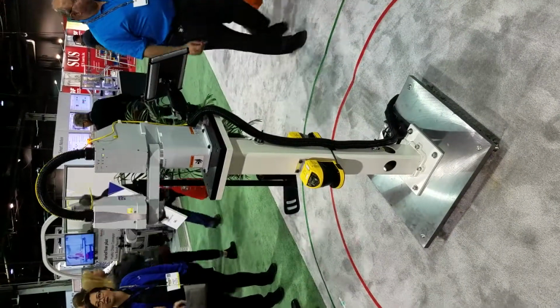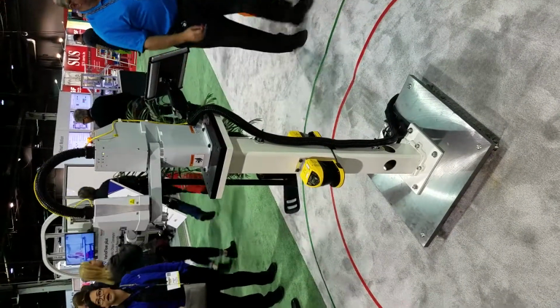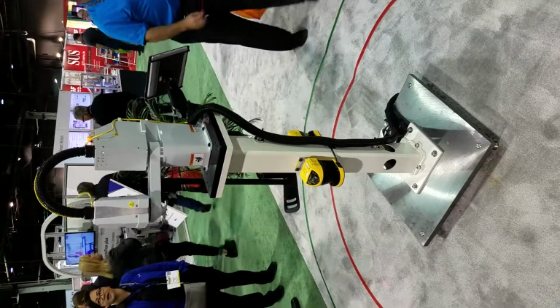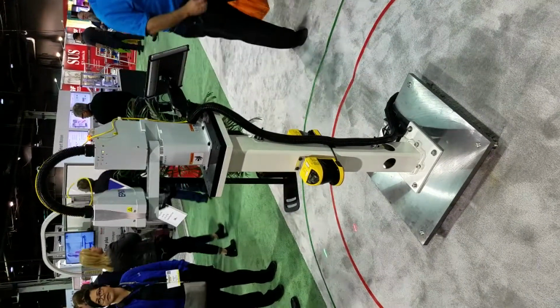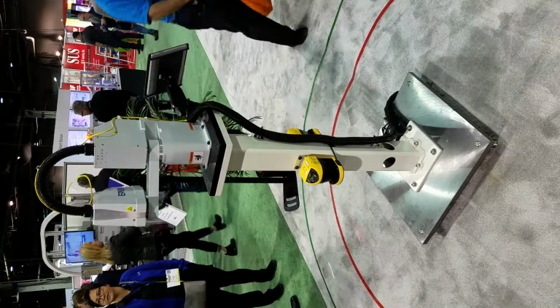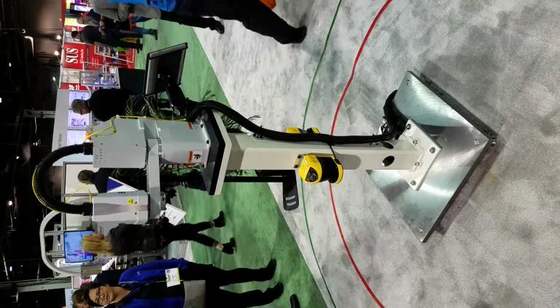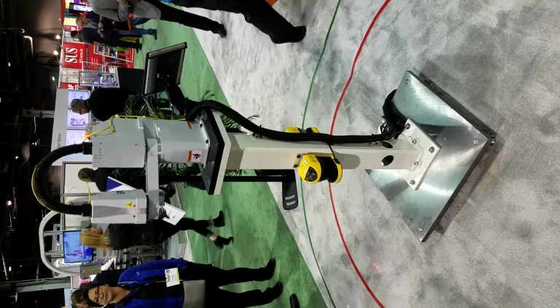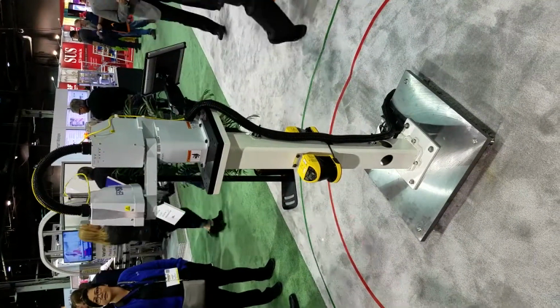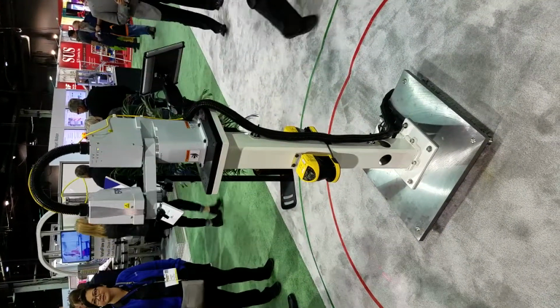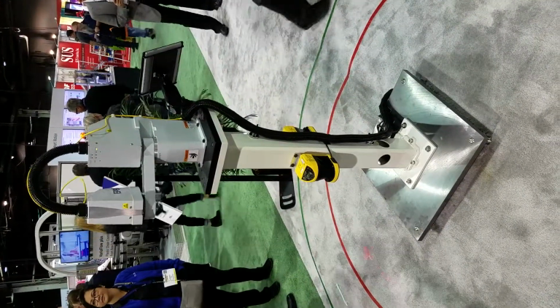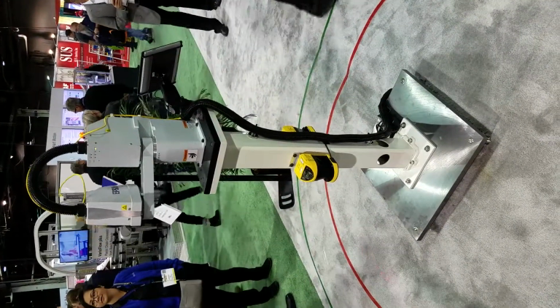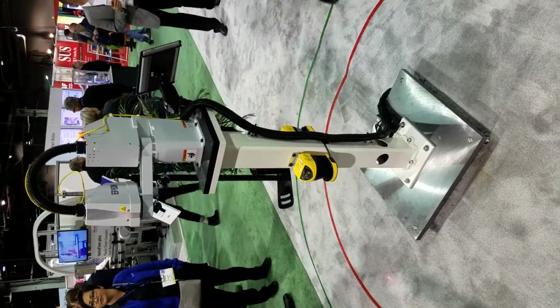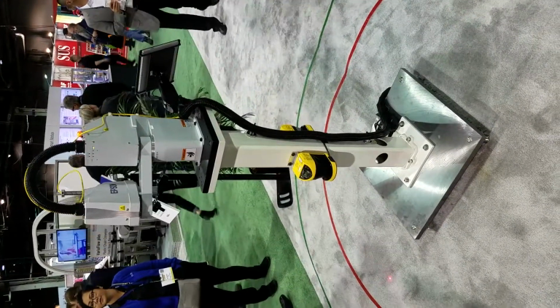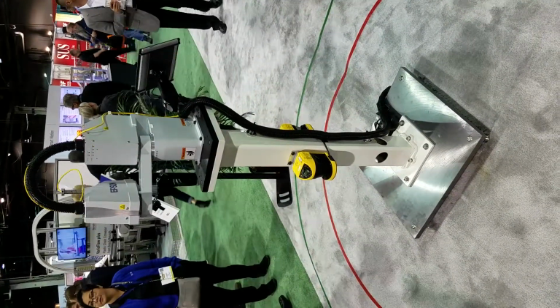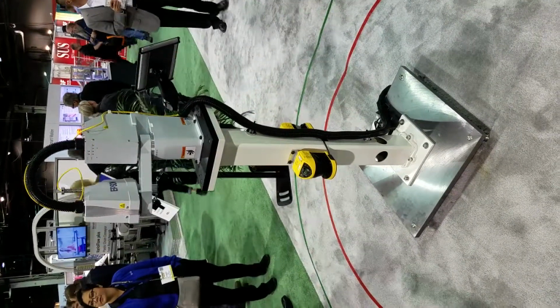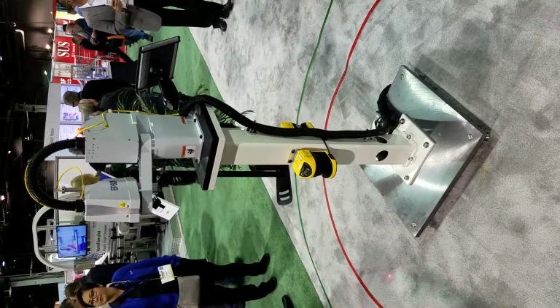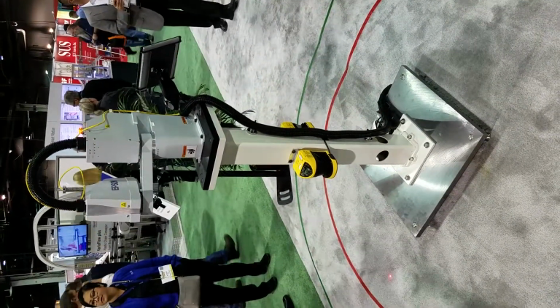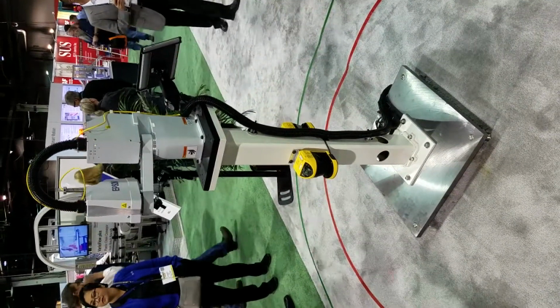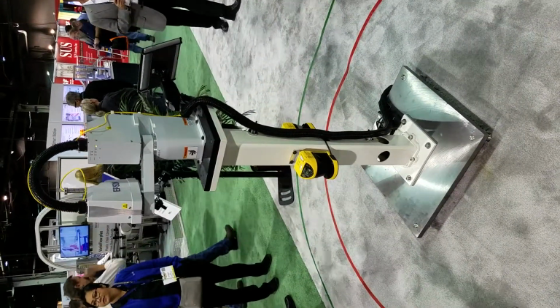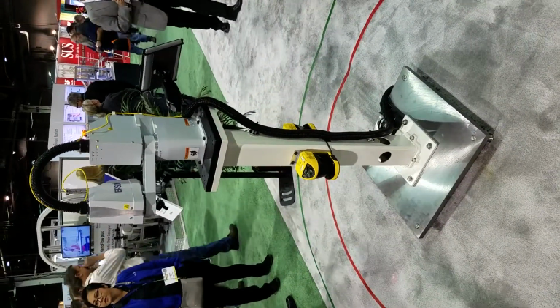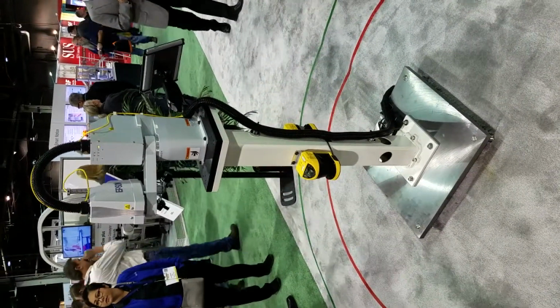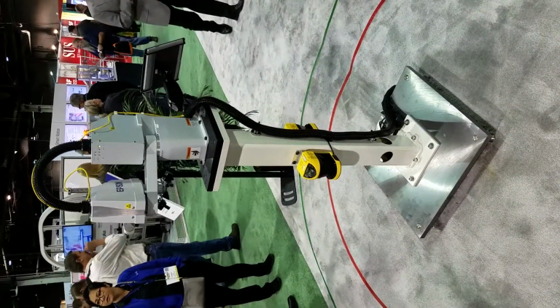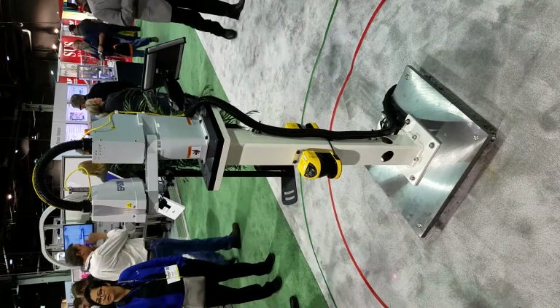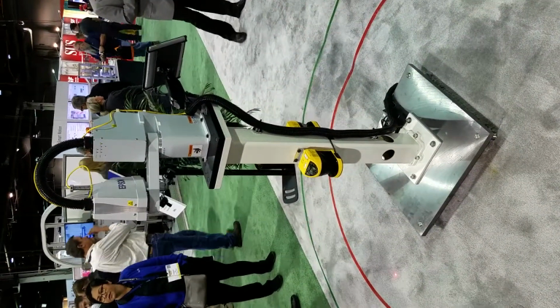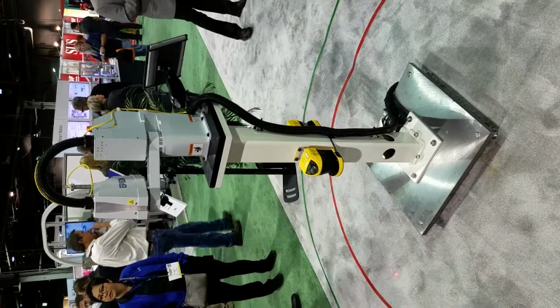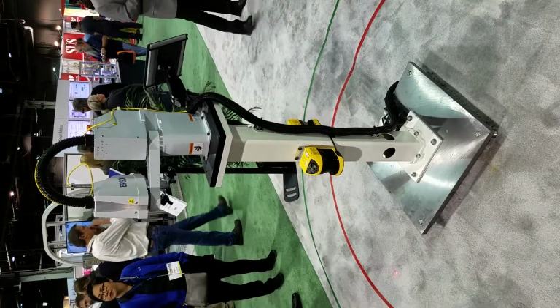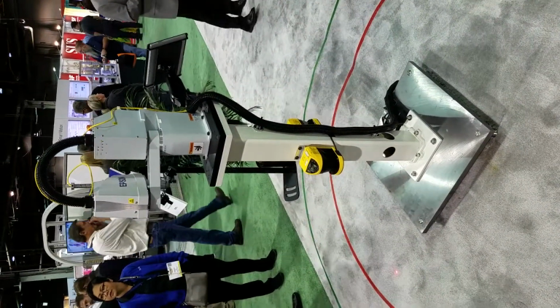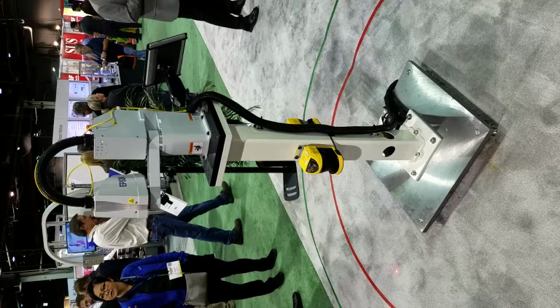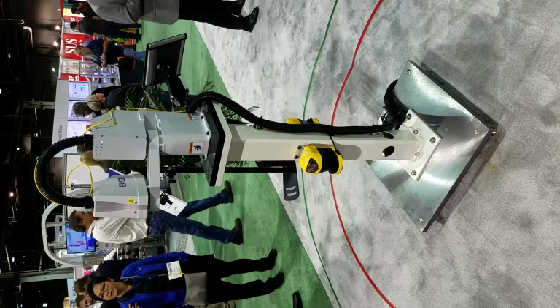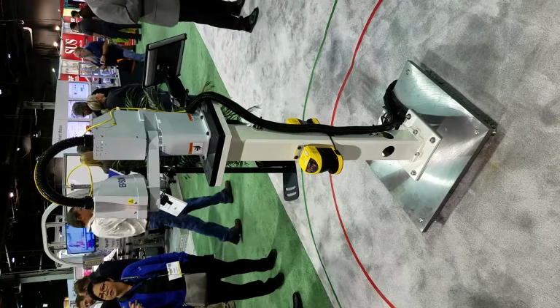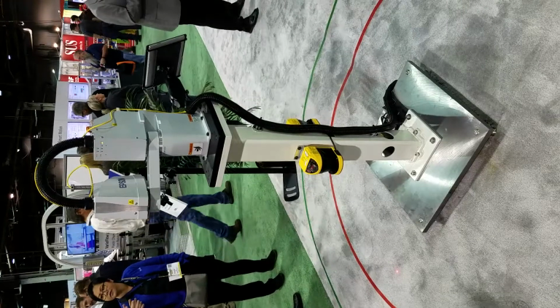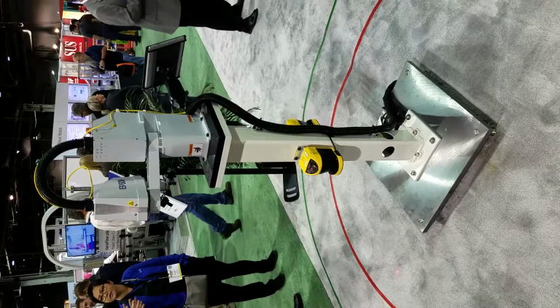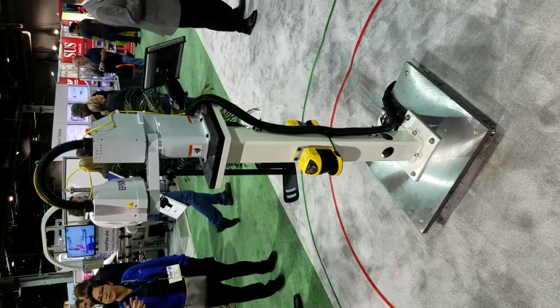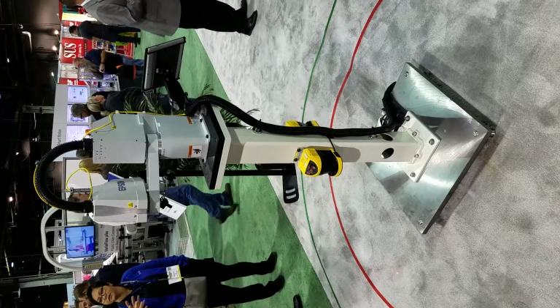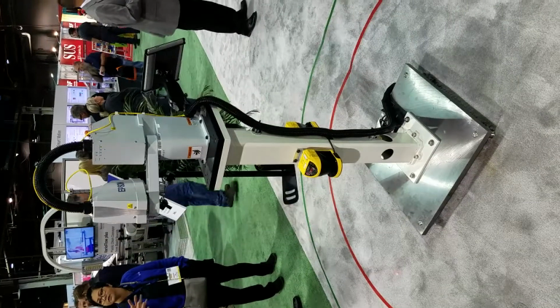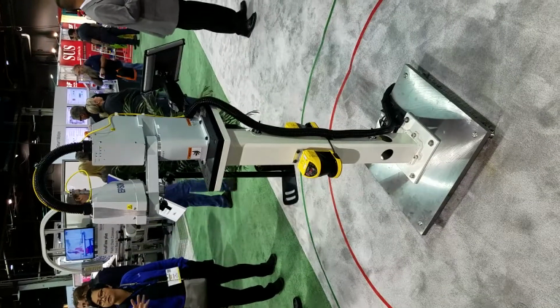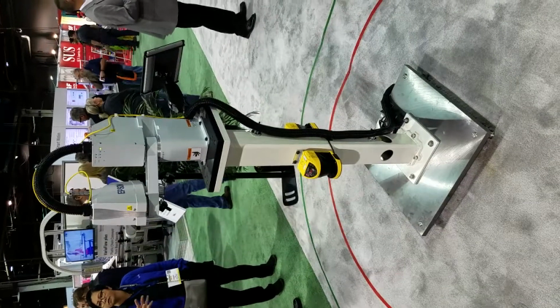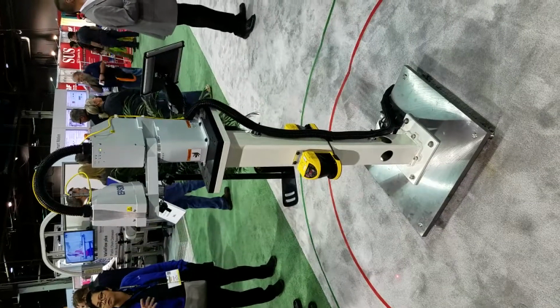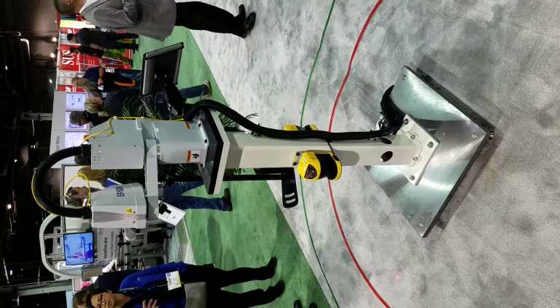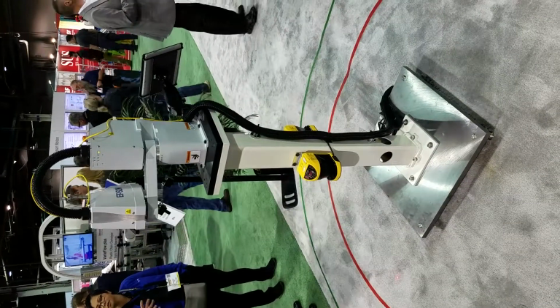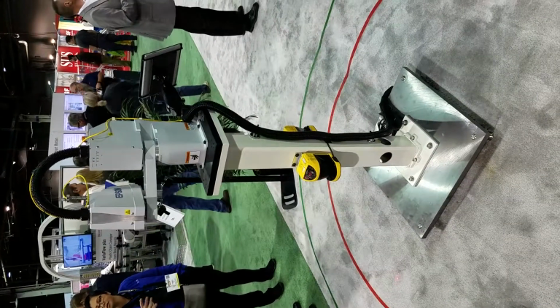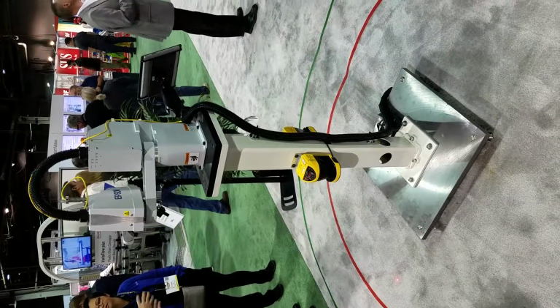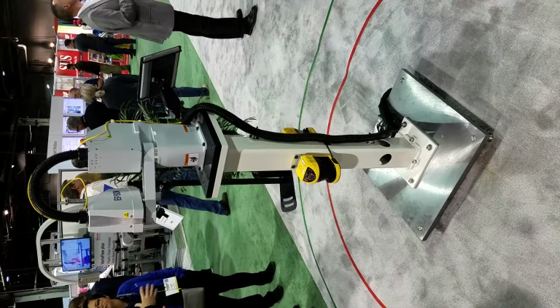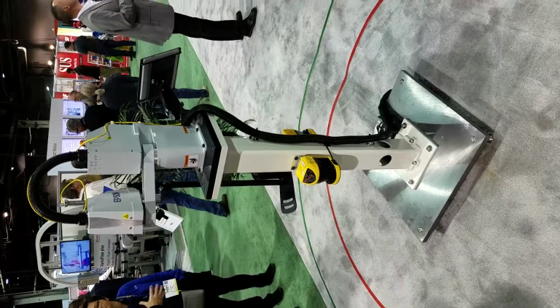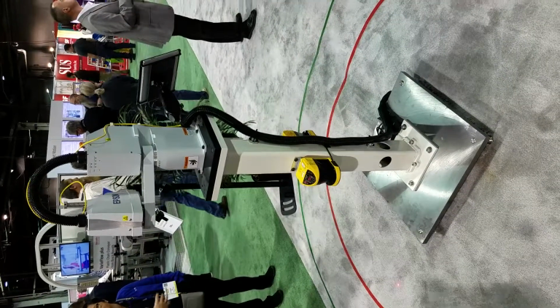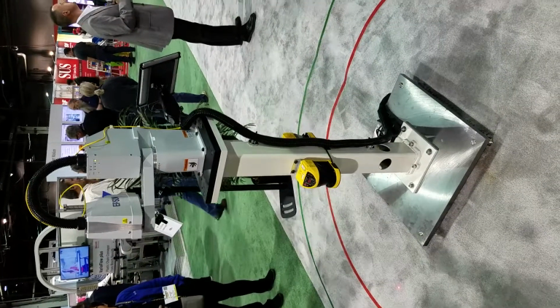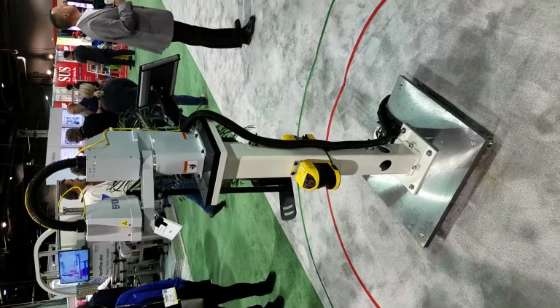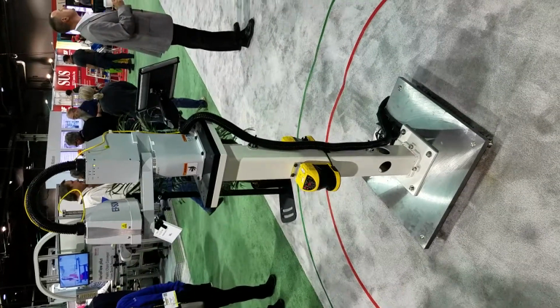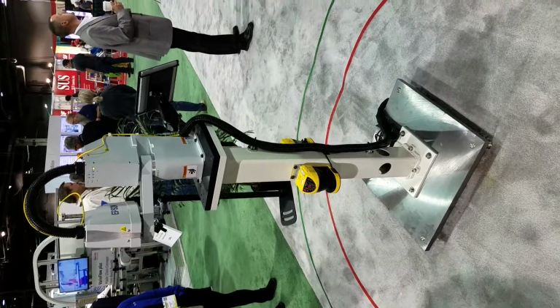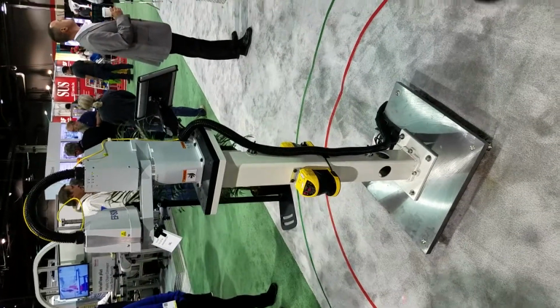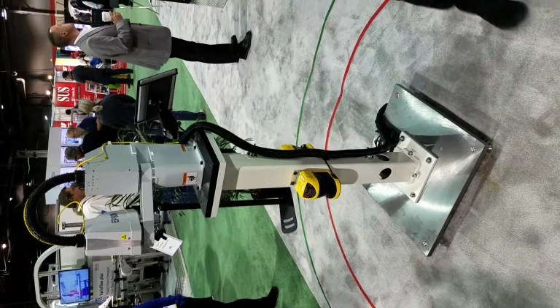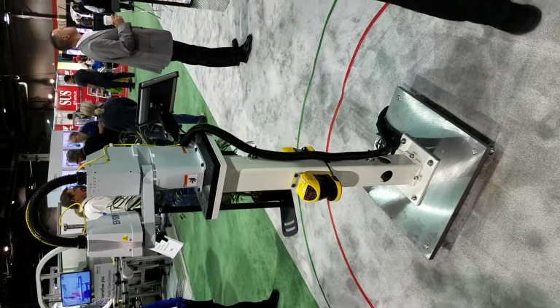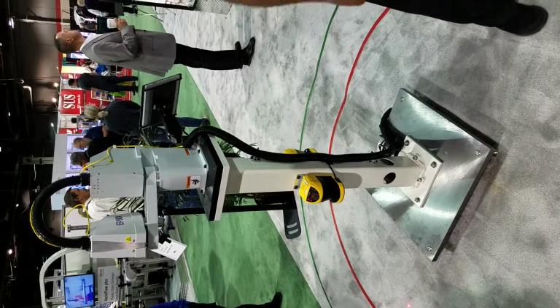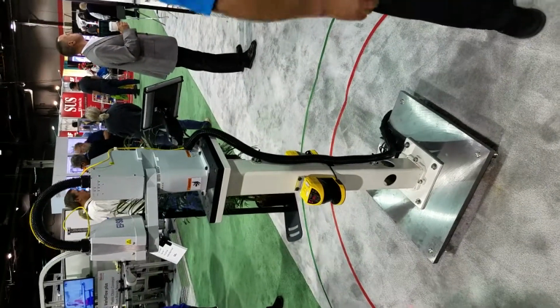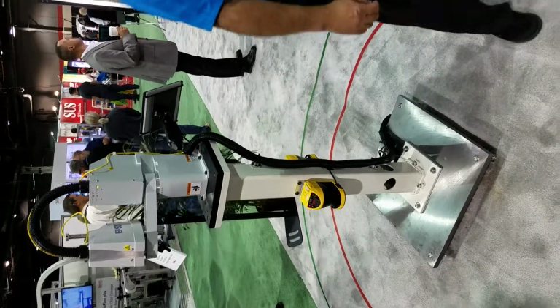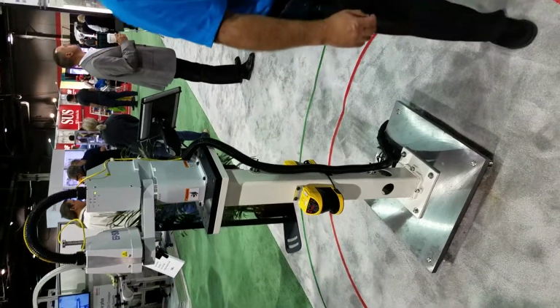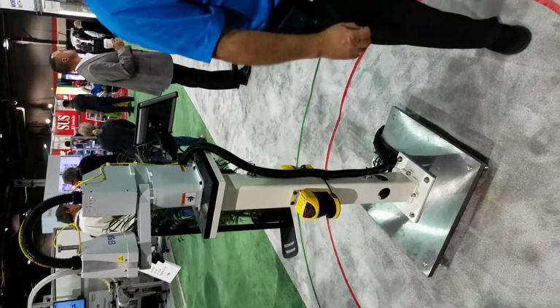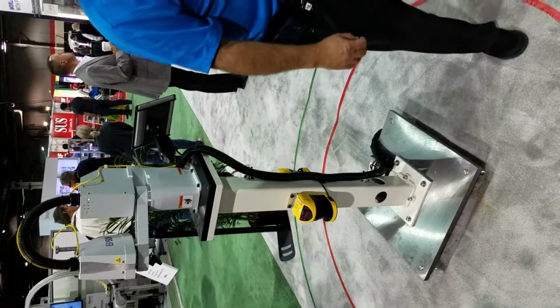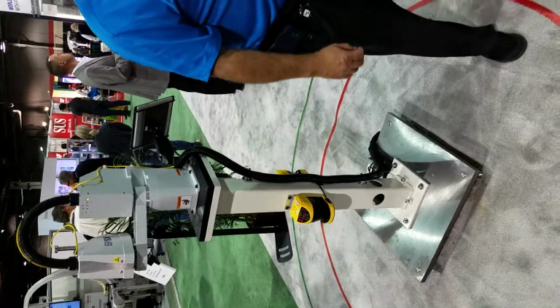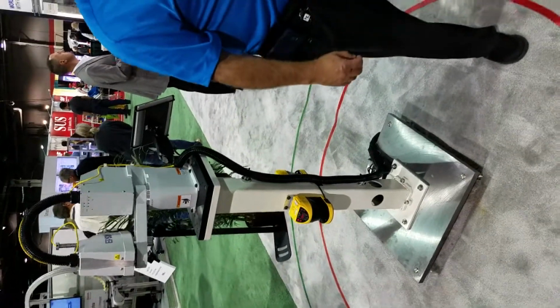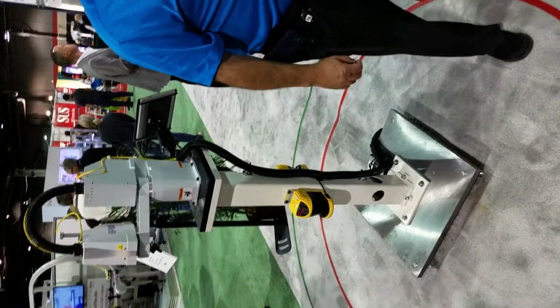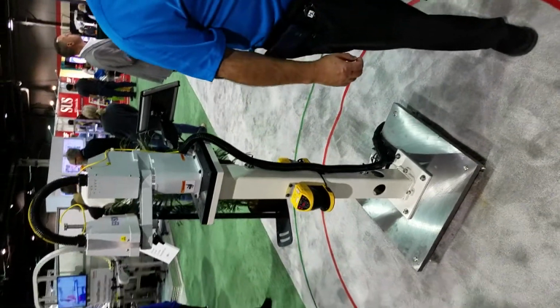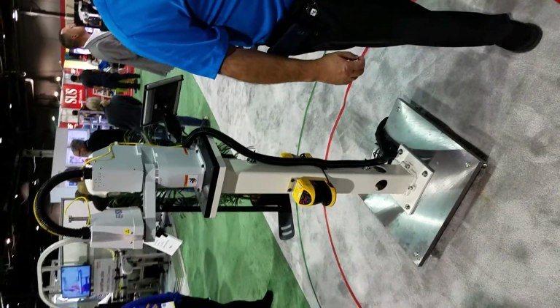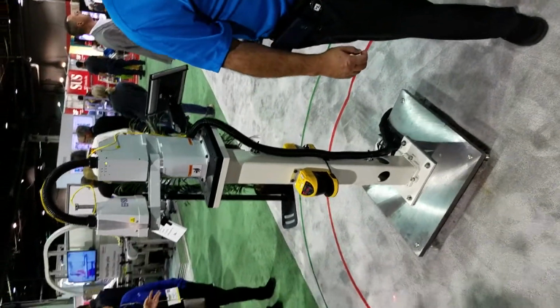We're able to give you really nice performance. It still moves at a very nice pace, as well as giving you 20 microns of repeatability.